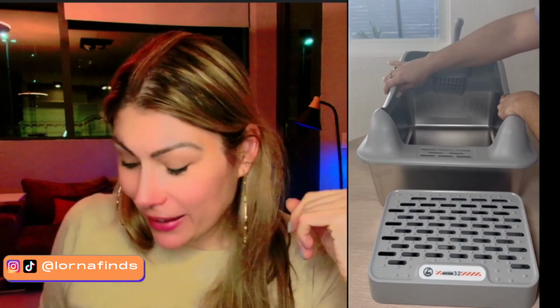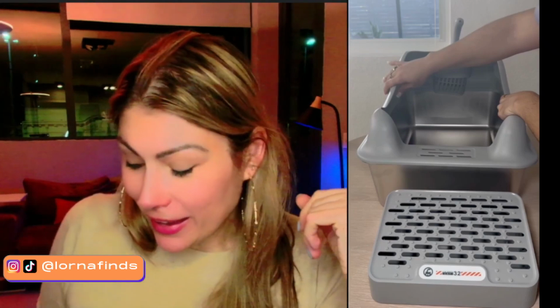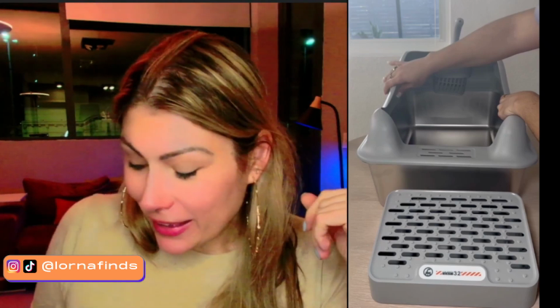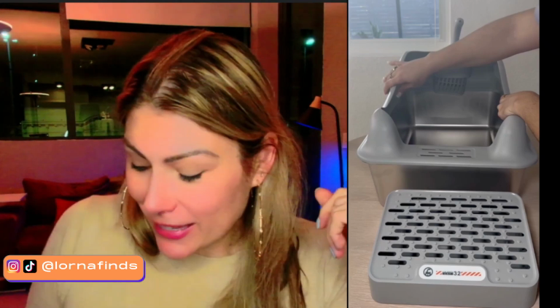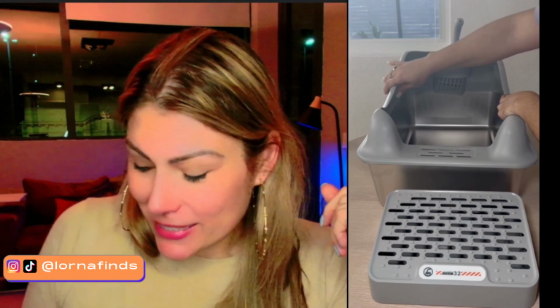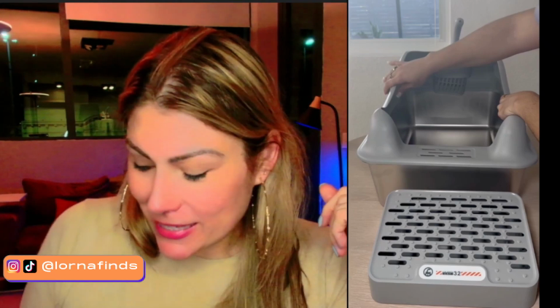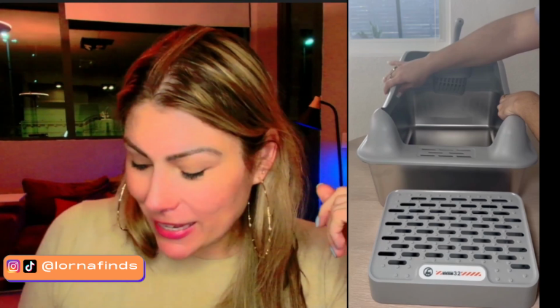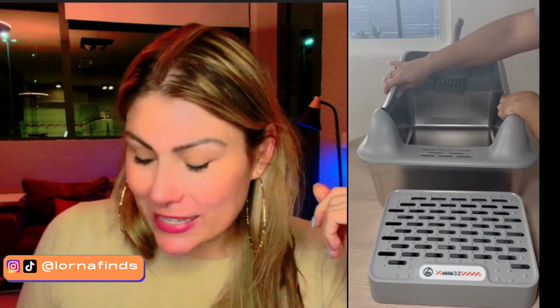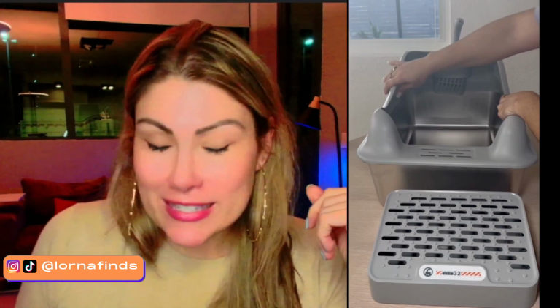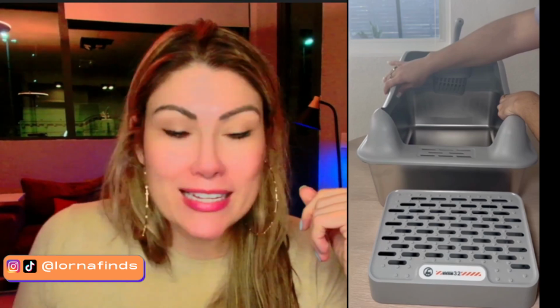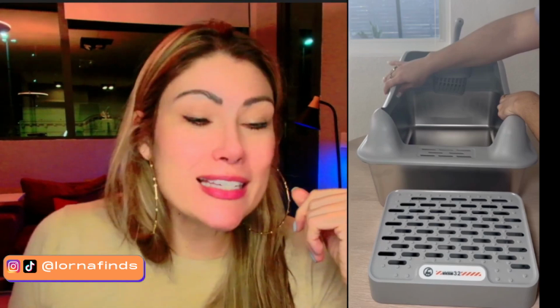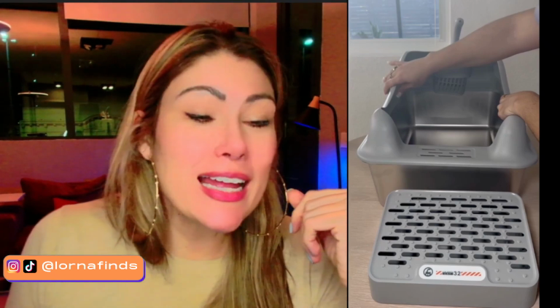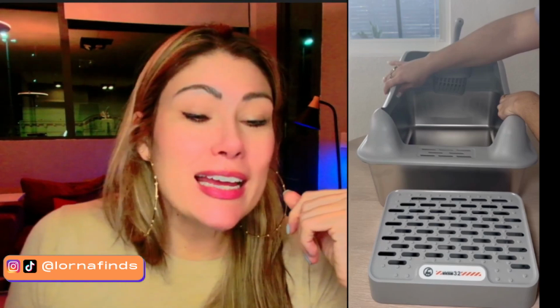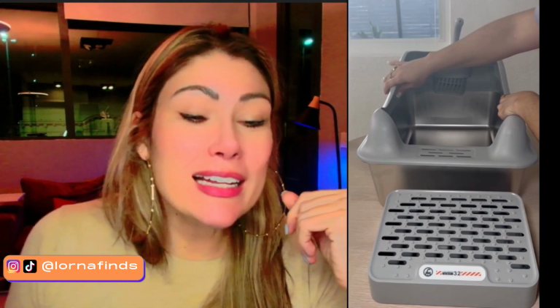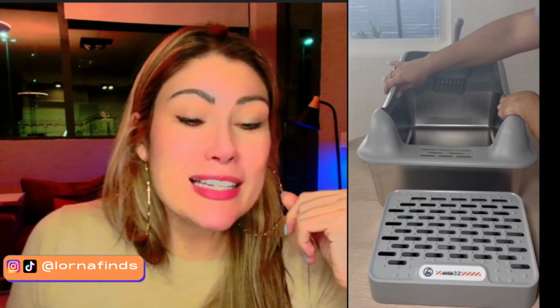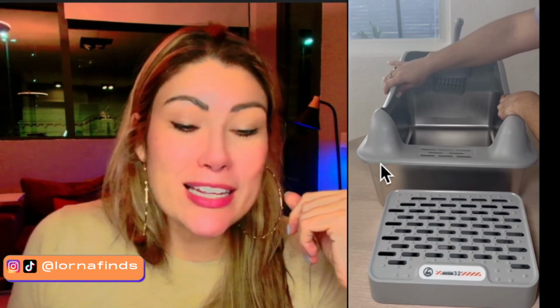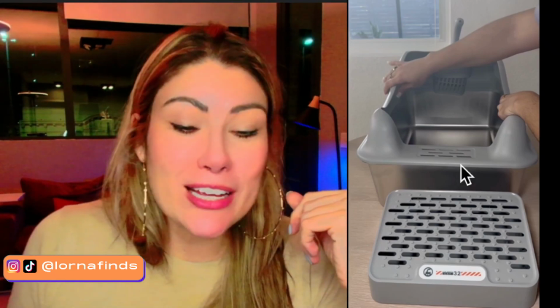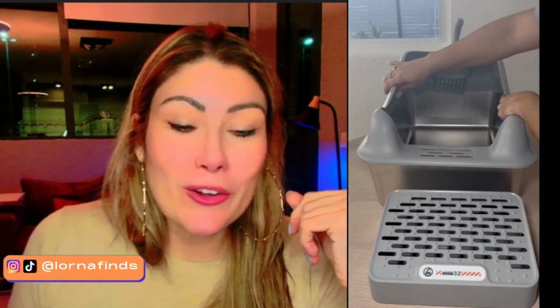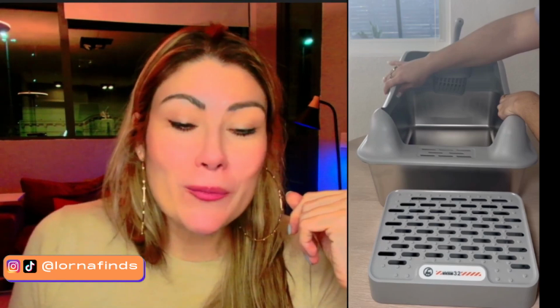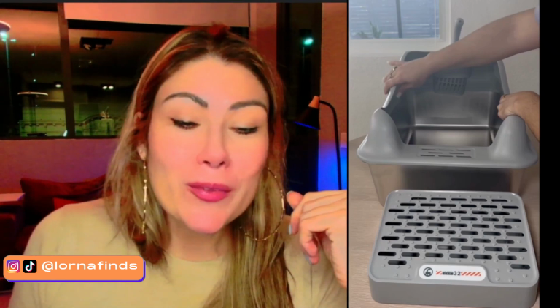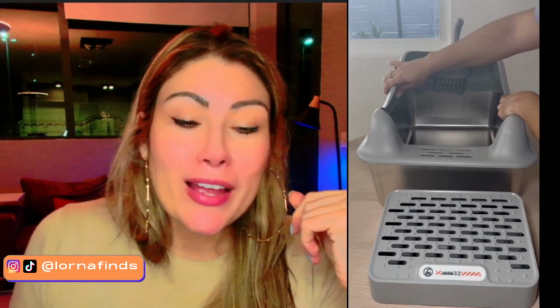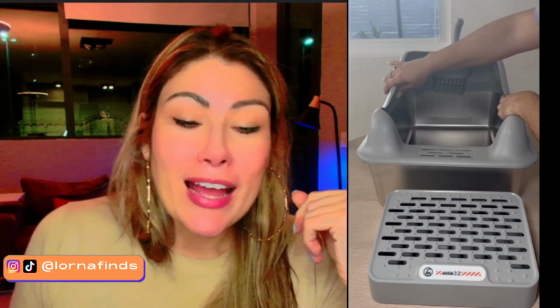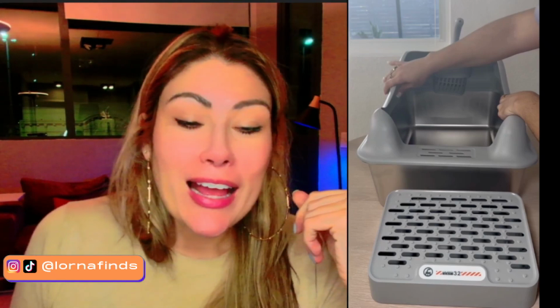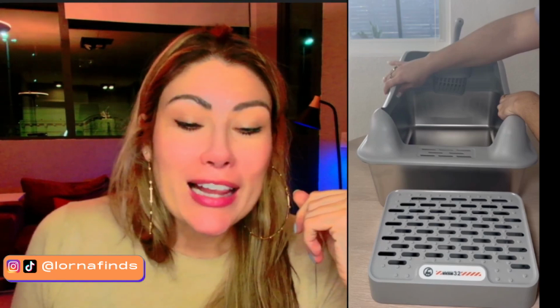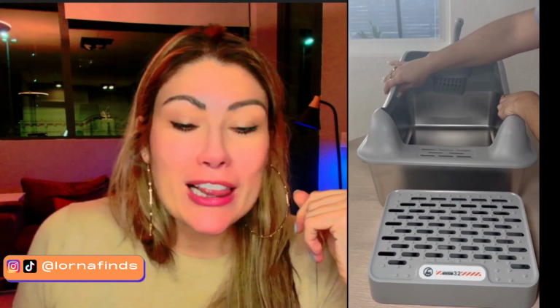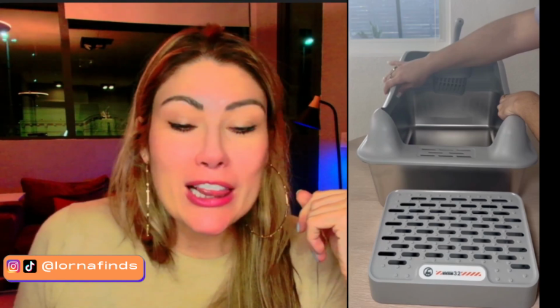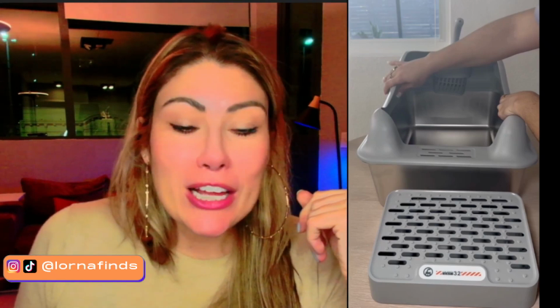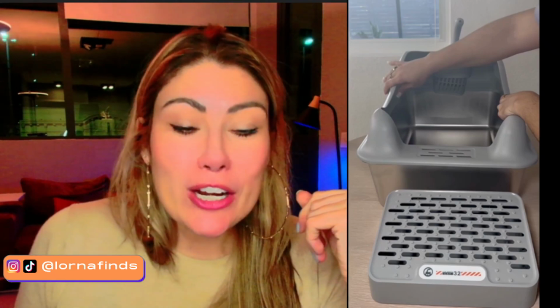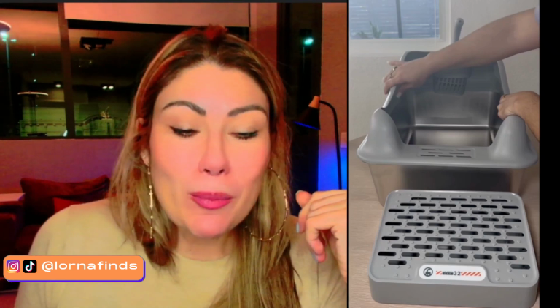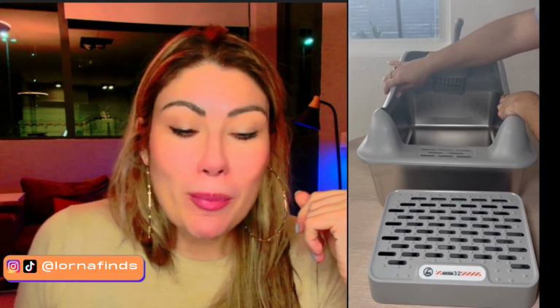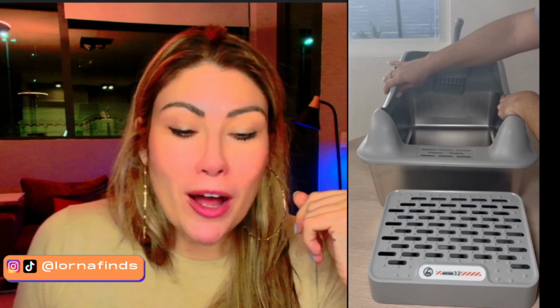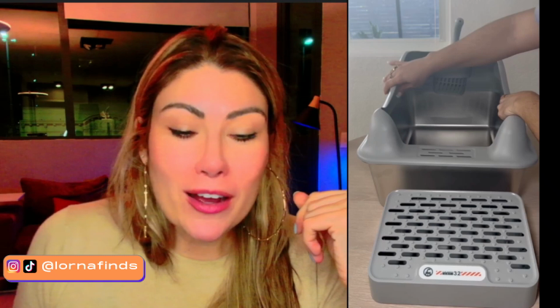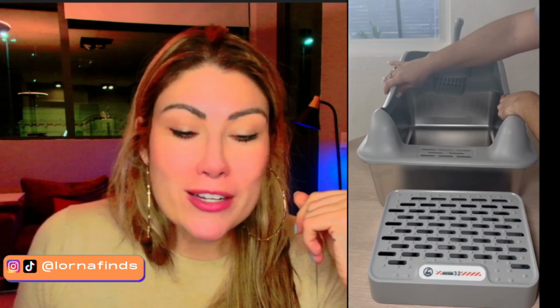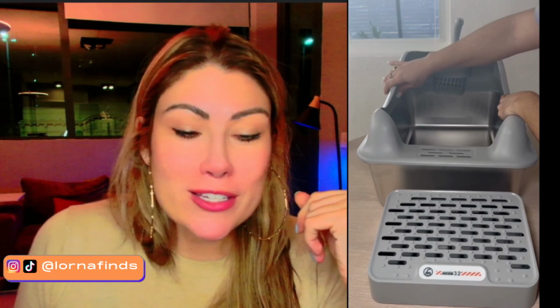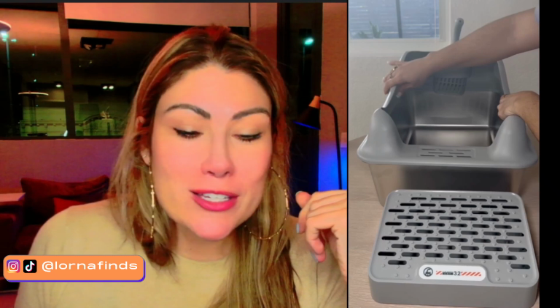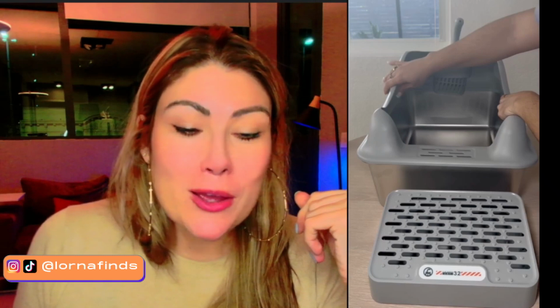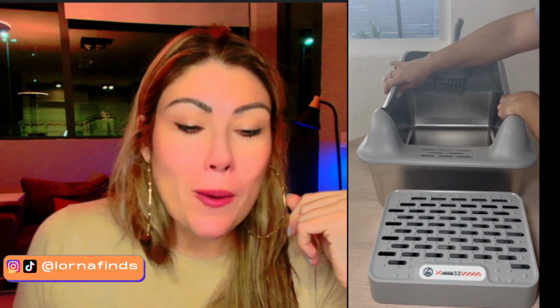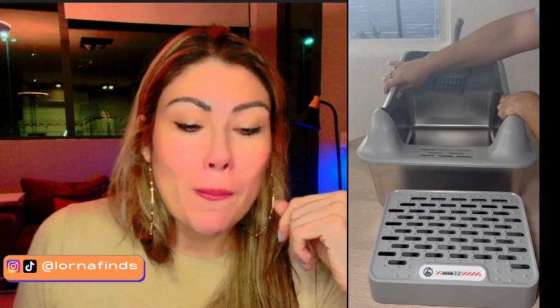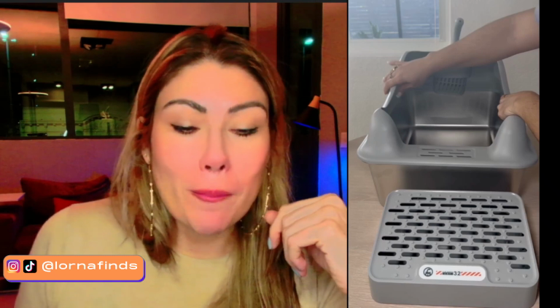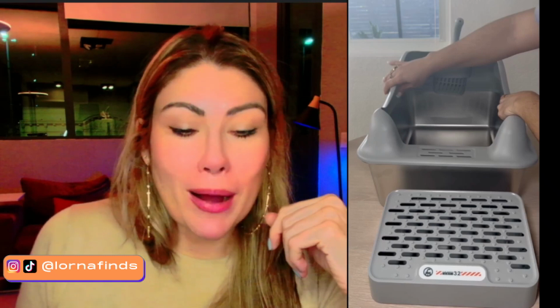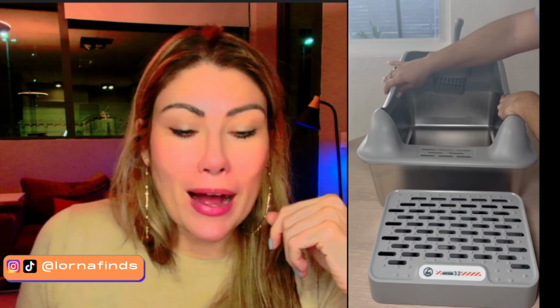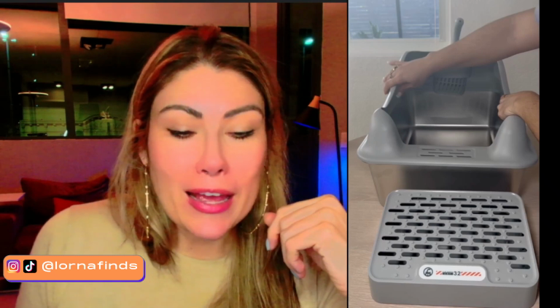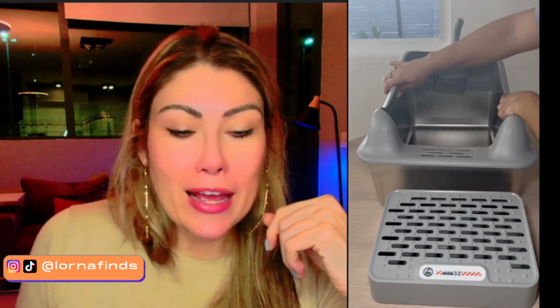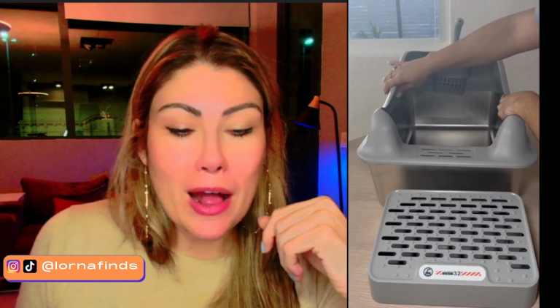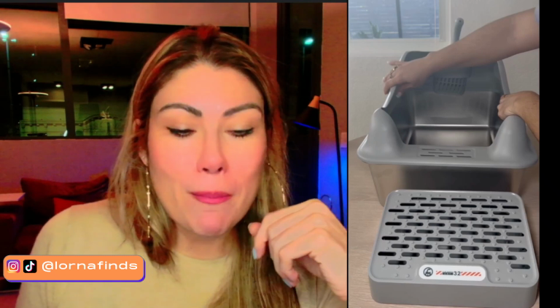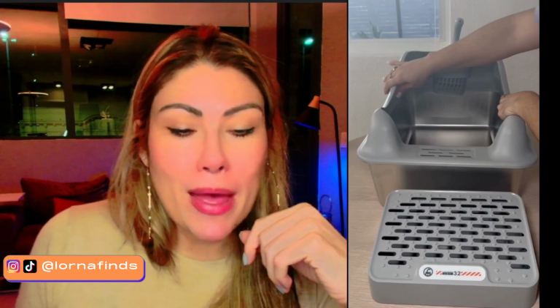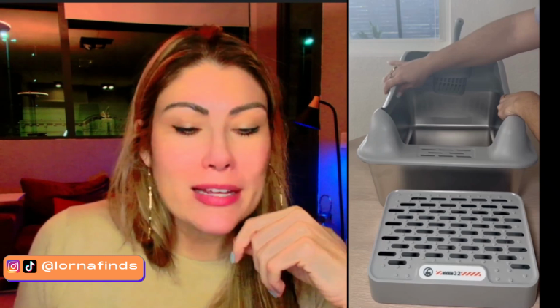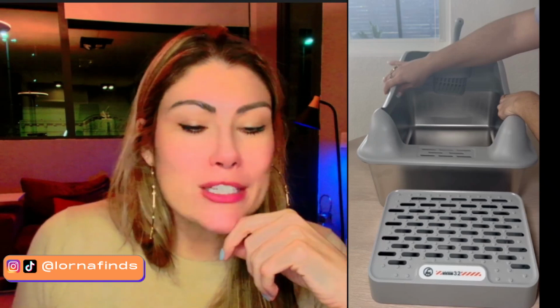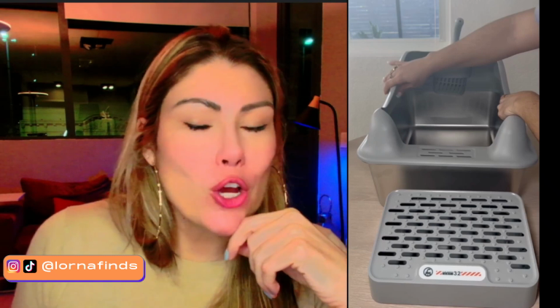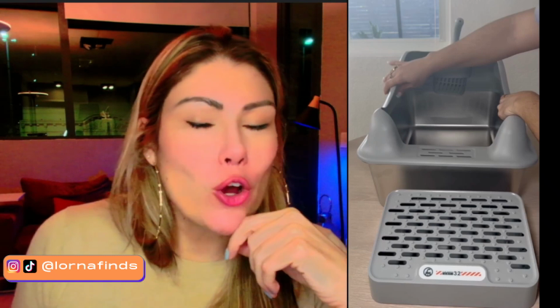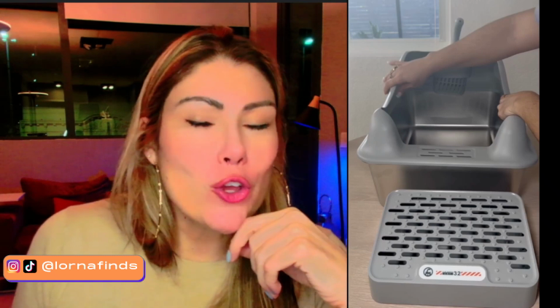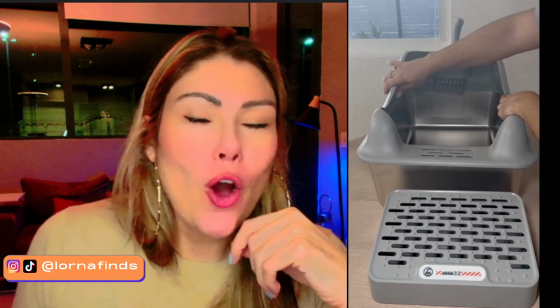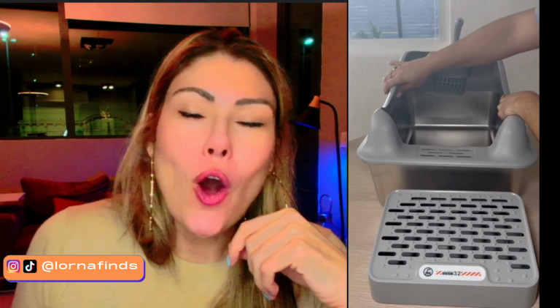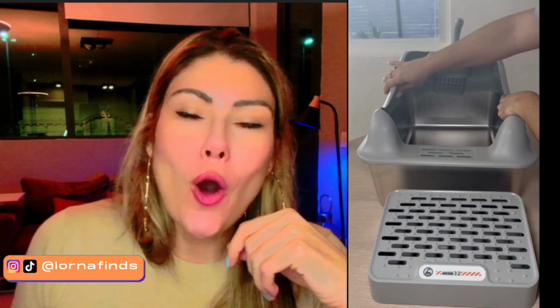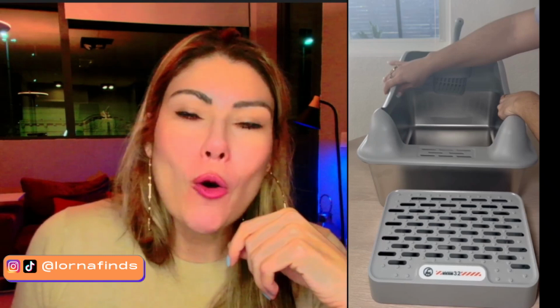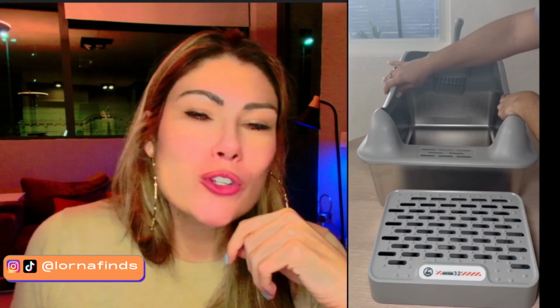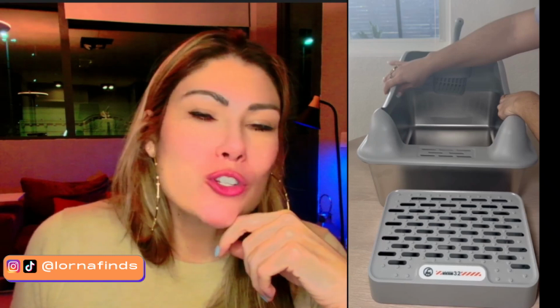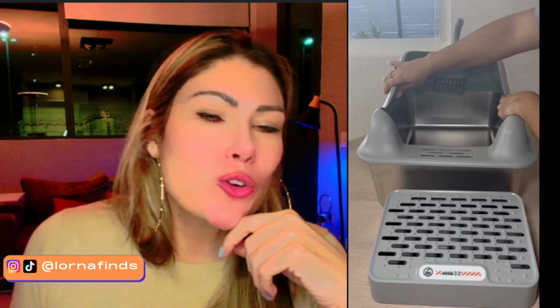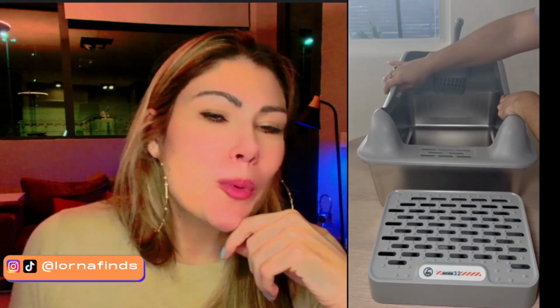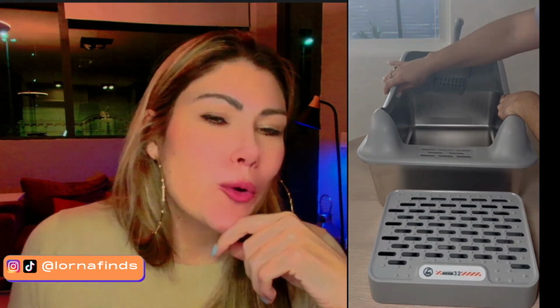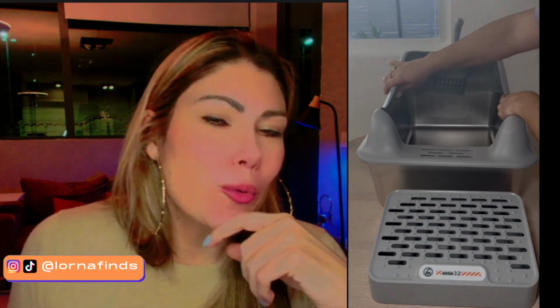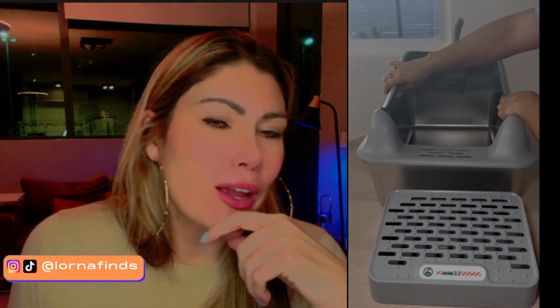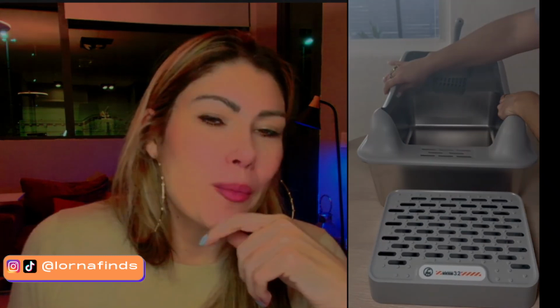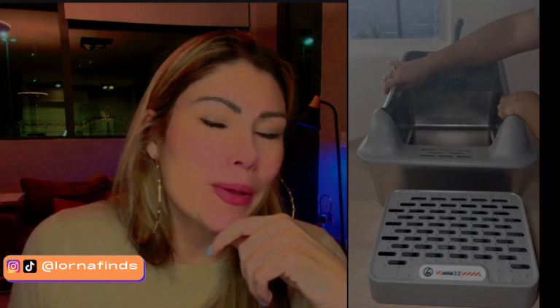This is the stainless steel litter box by Massey Oyo — super recommended.